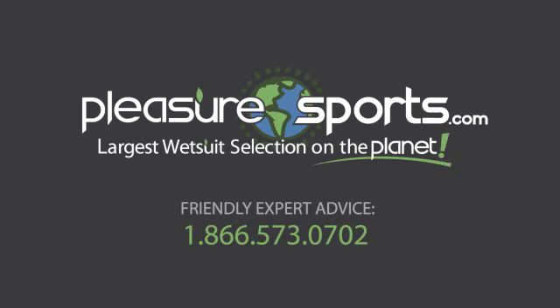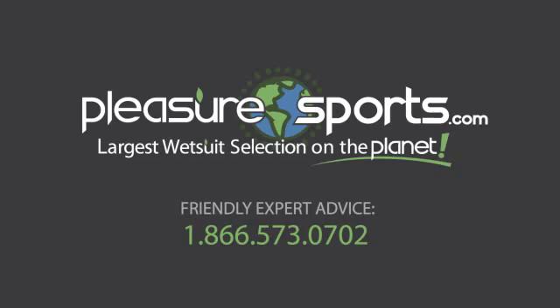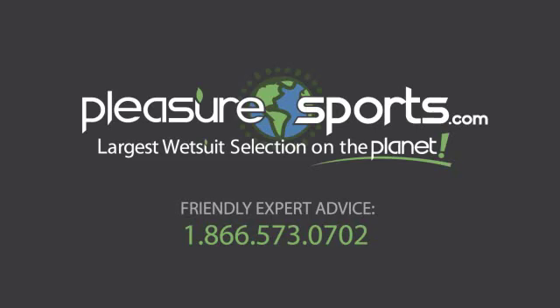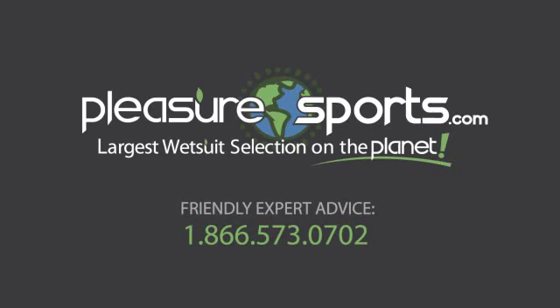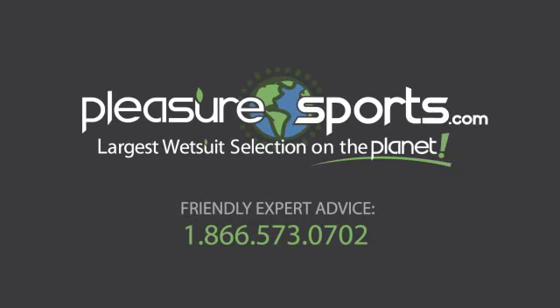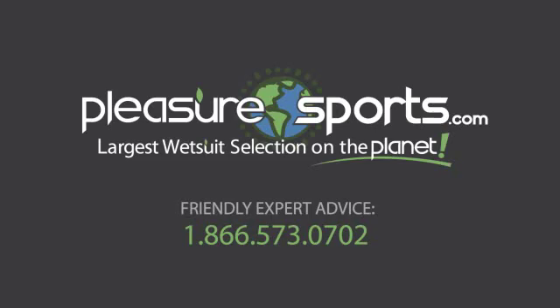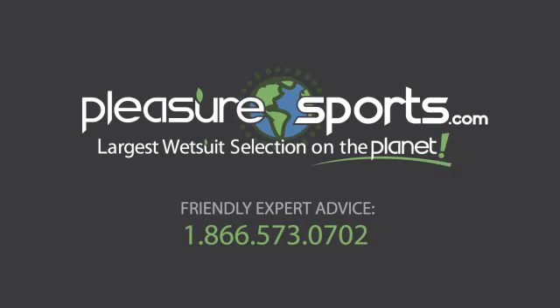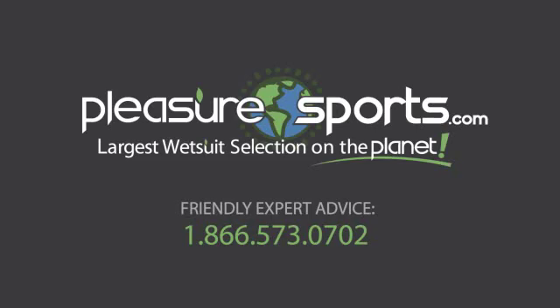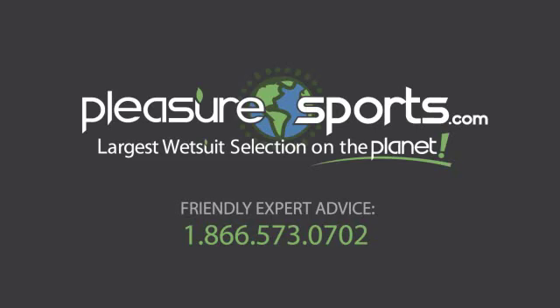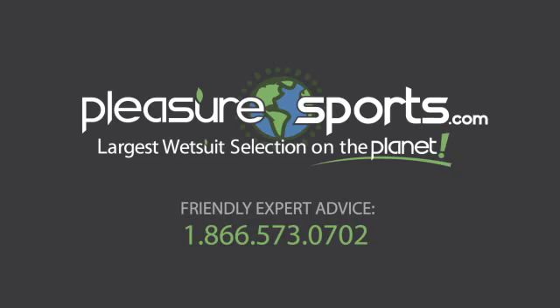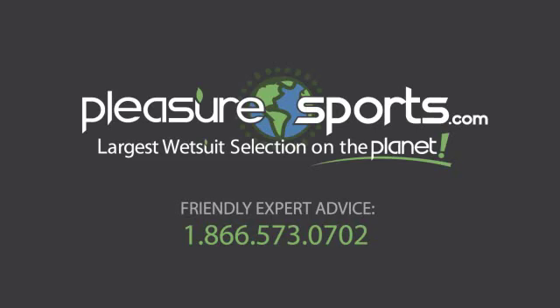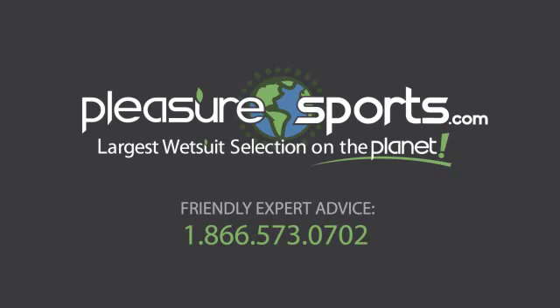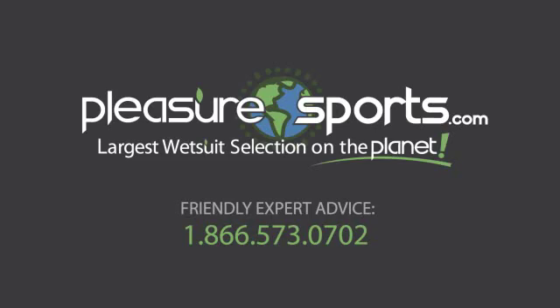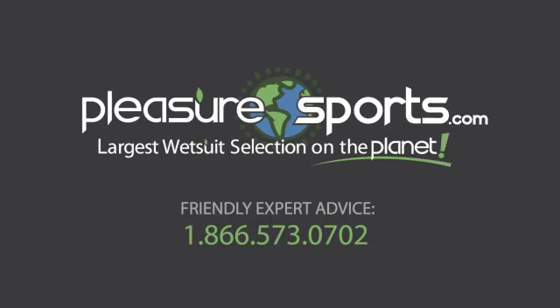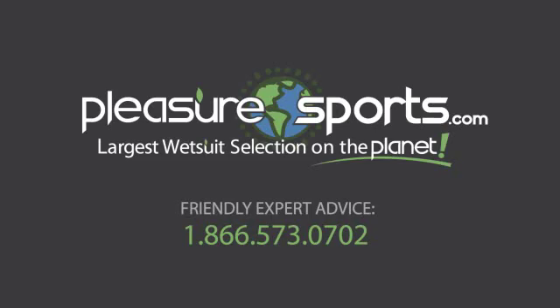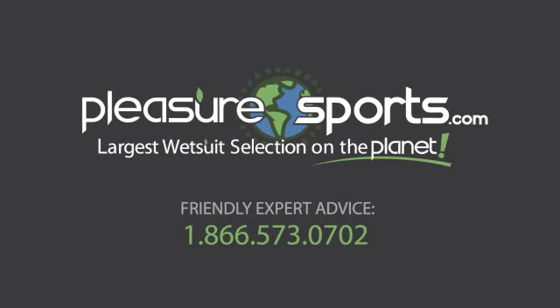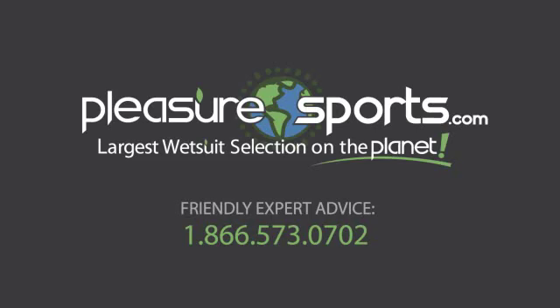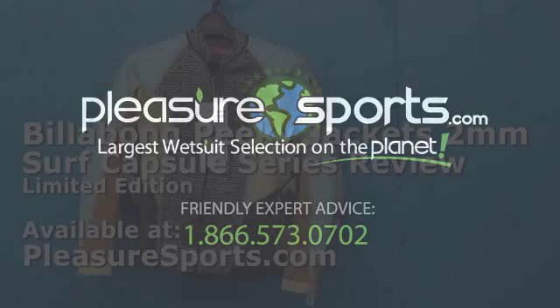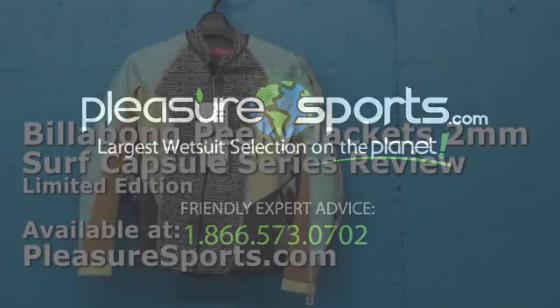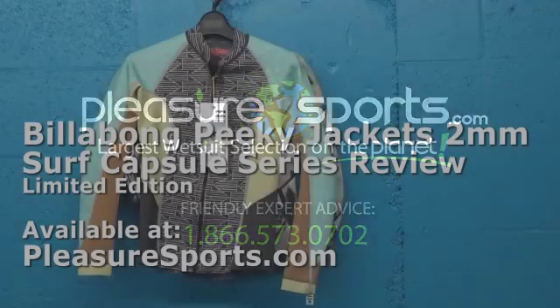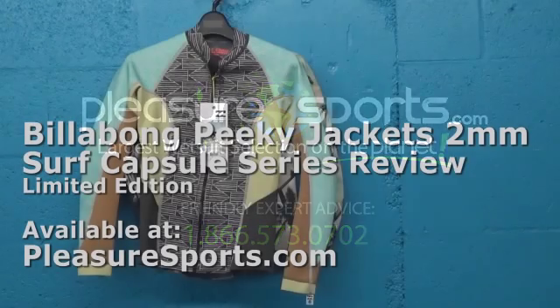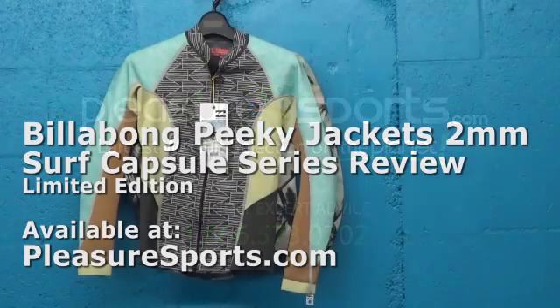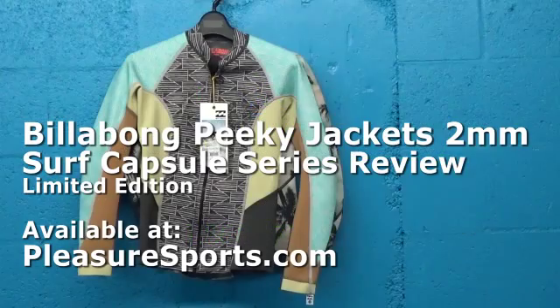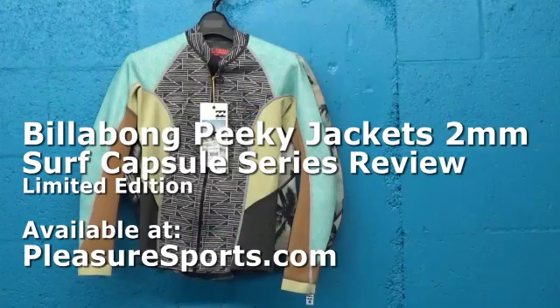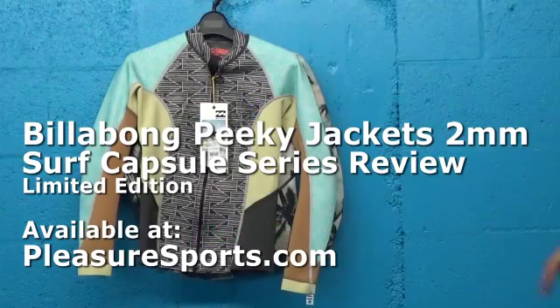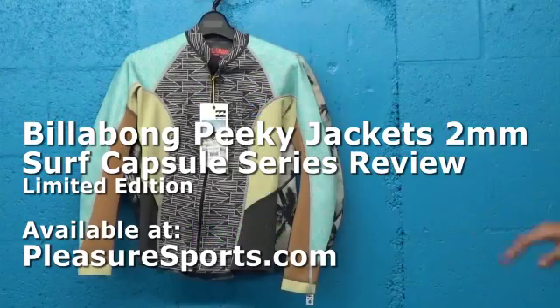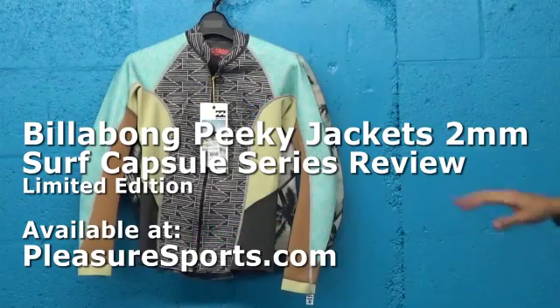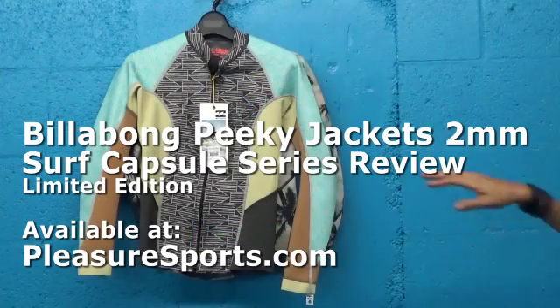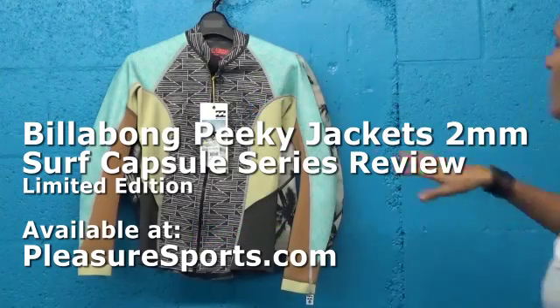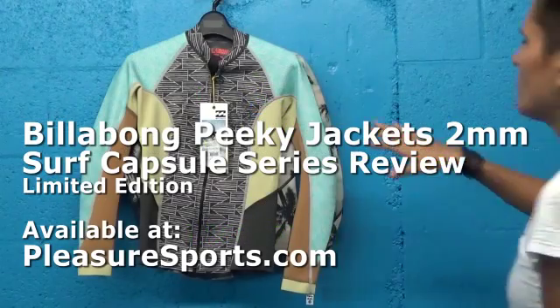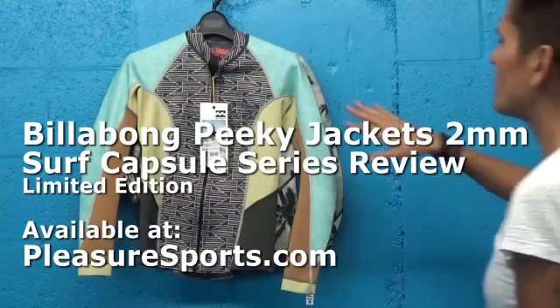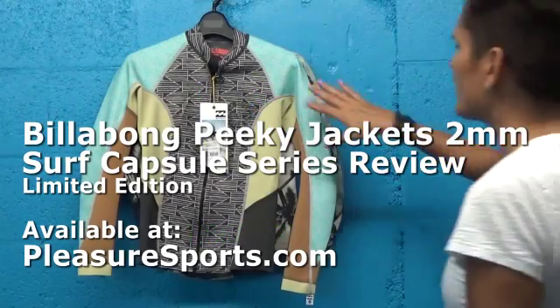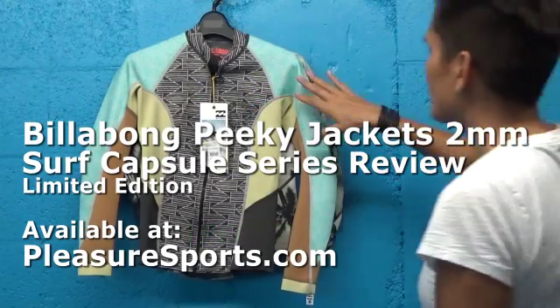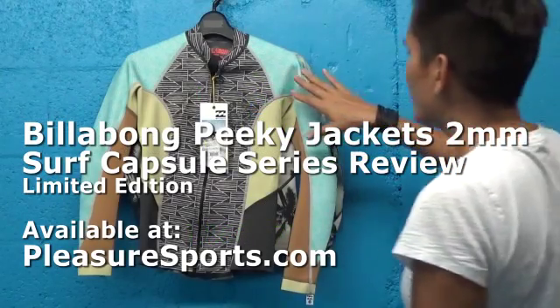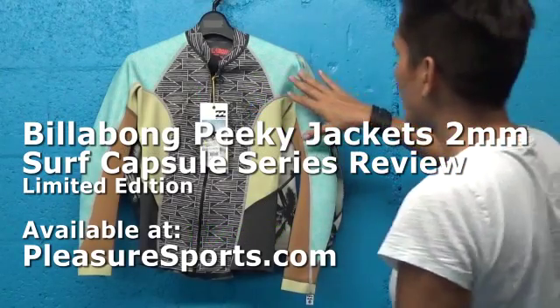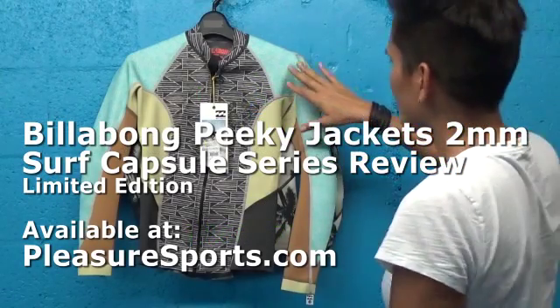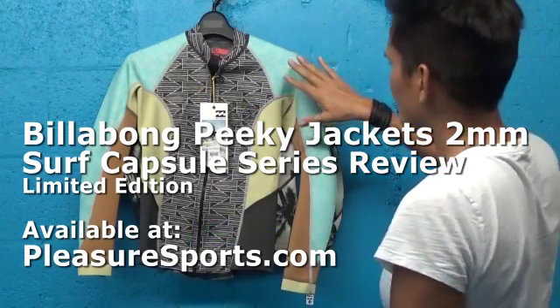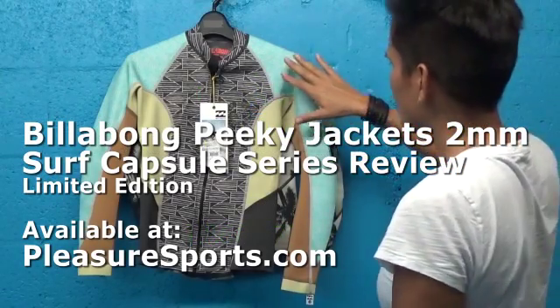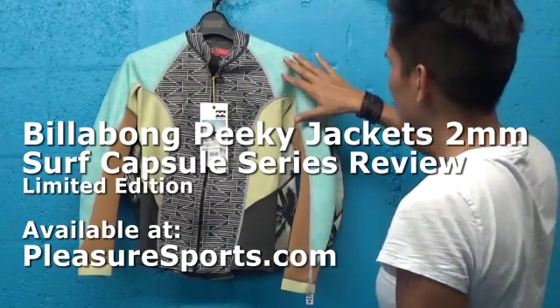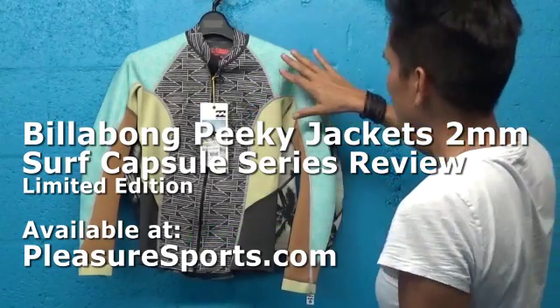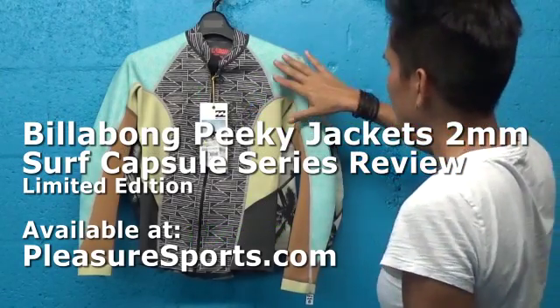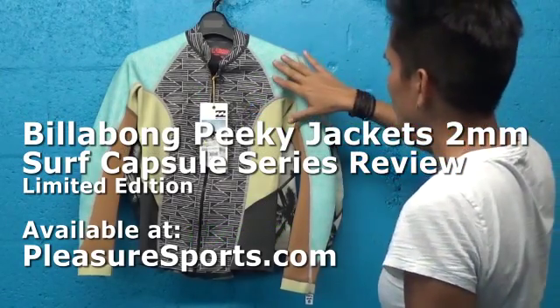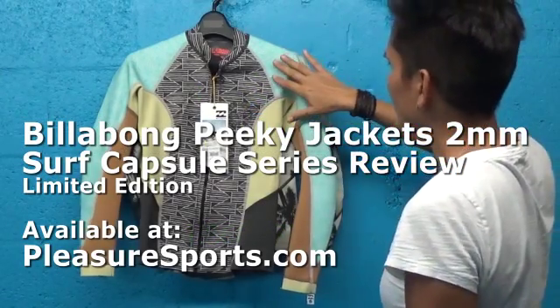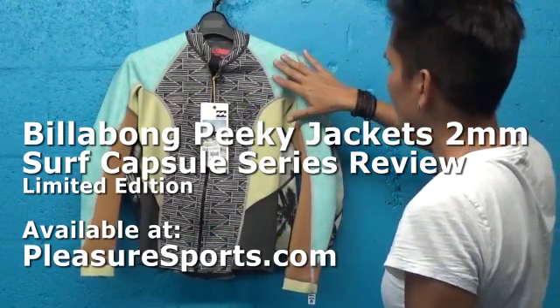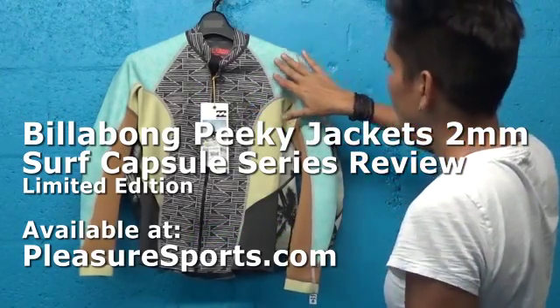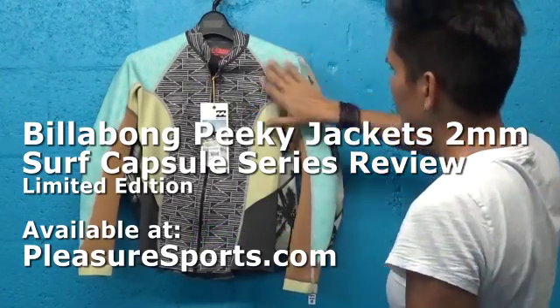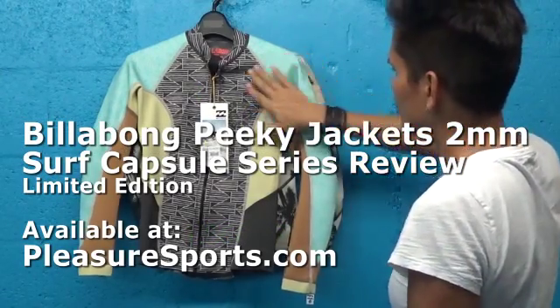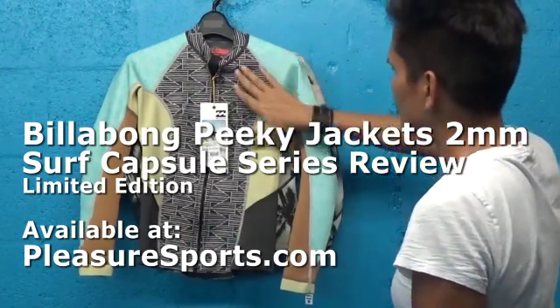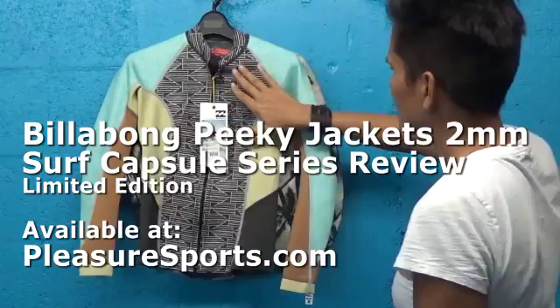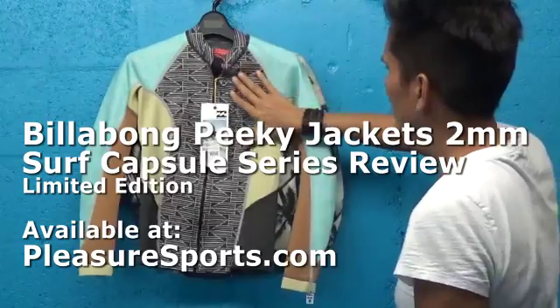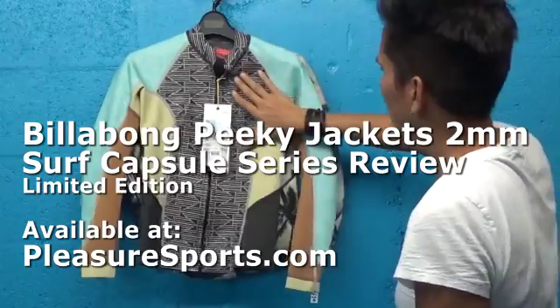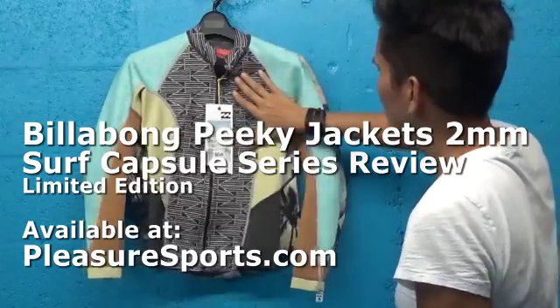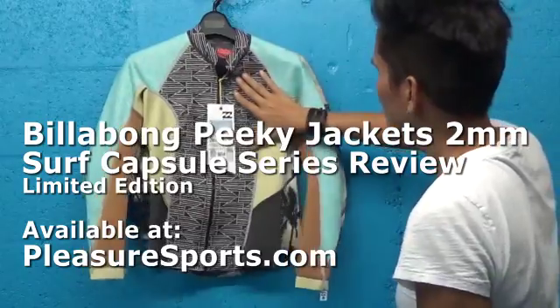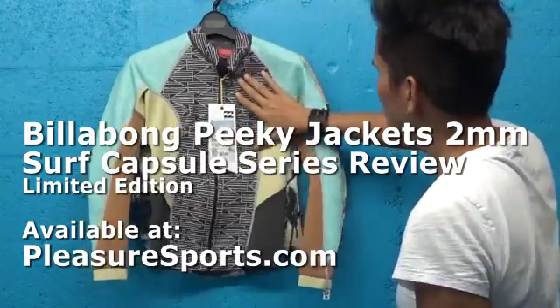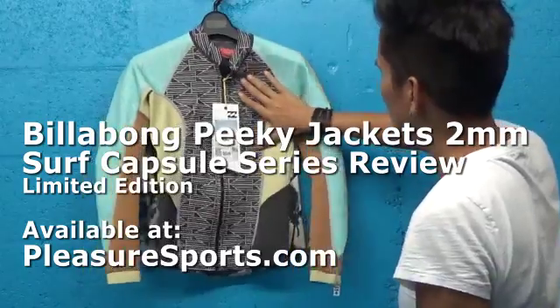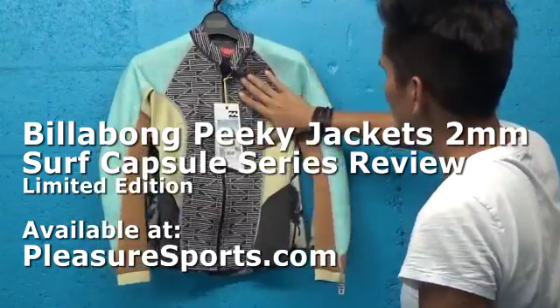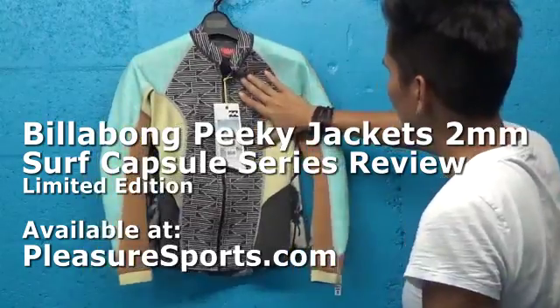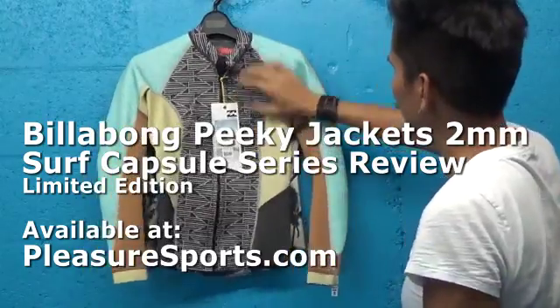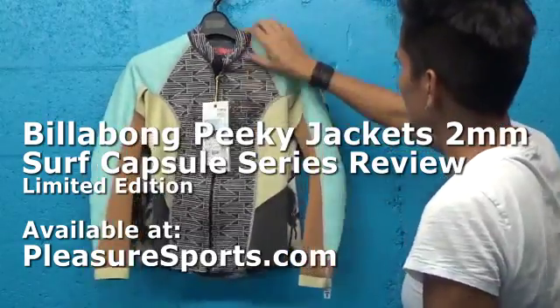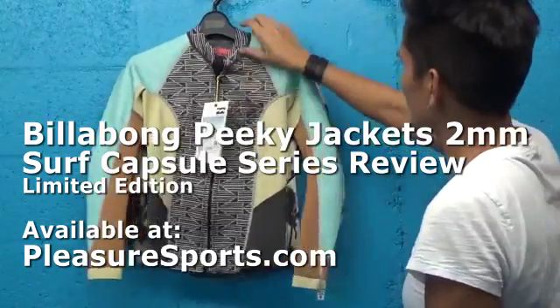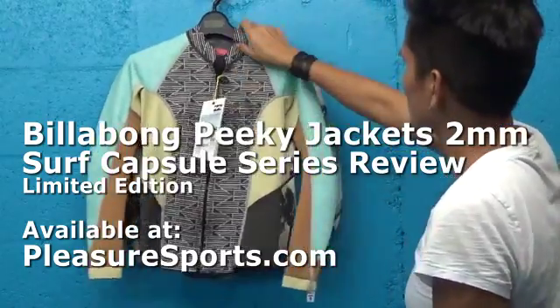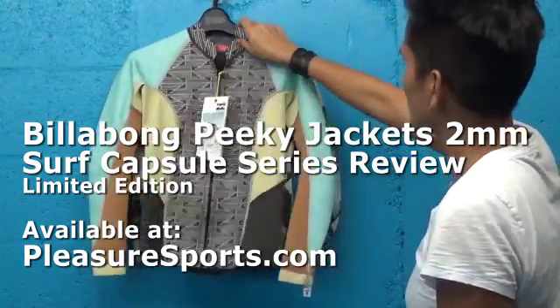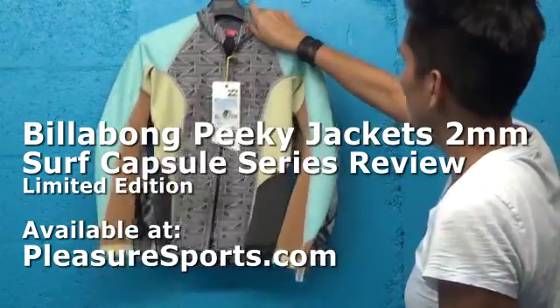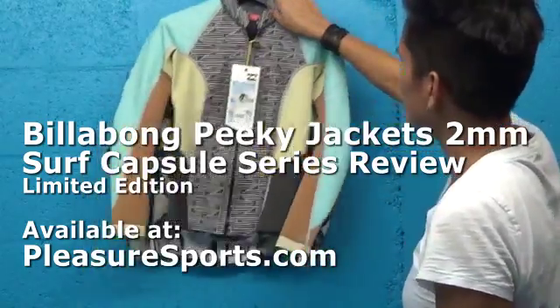Hi, welcome to Pleasure Sports. Today we're going to take a look at the new Billabong Peaky Jacket. This is part of the Surf Capsule Series.